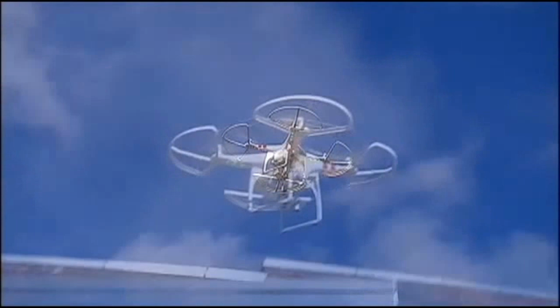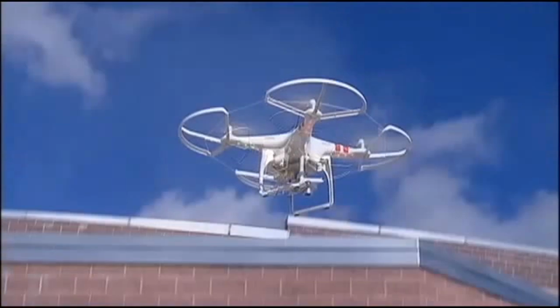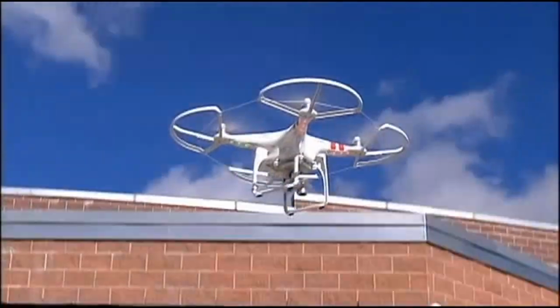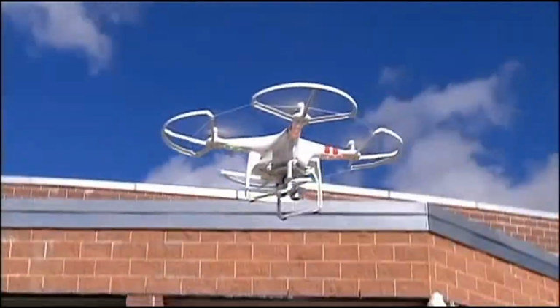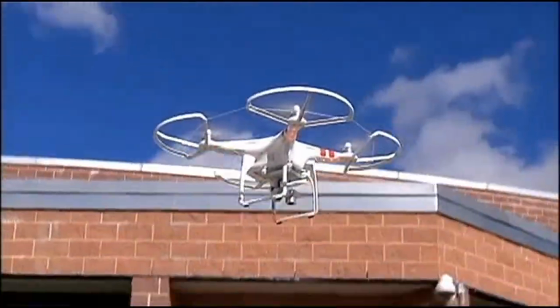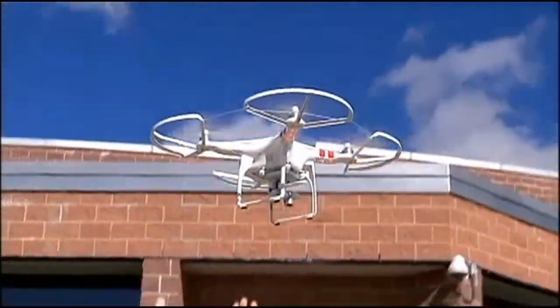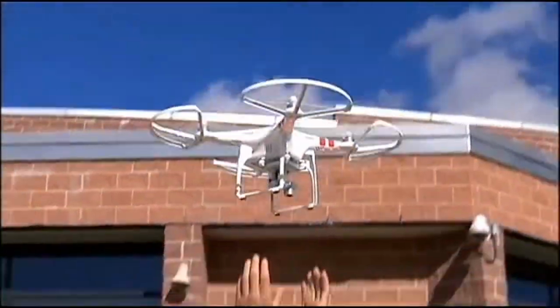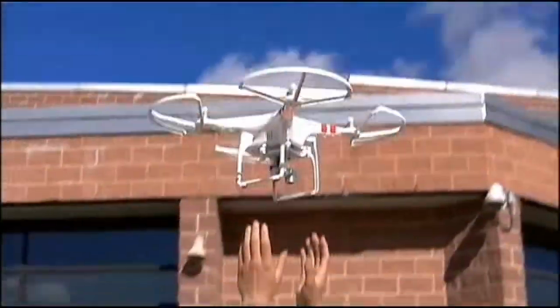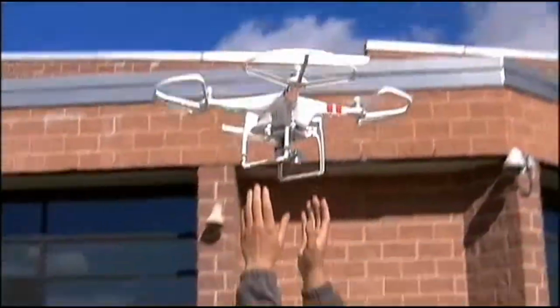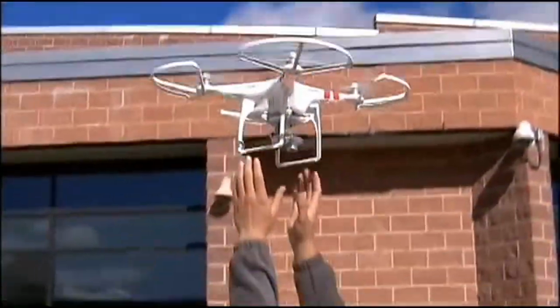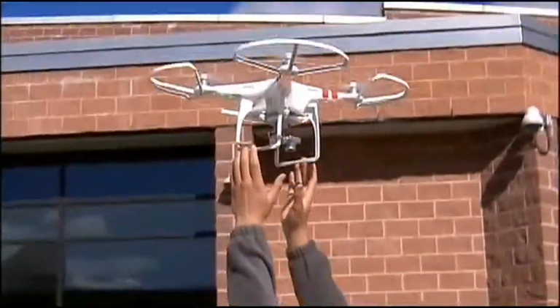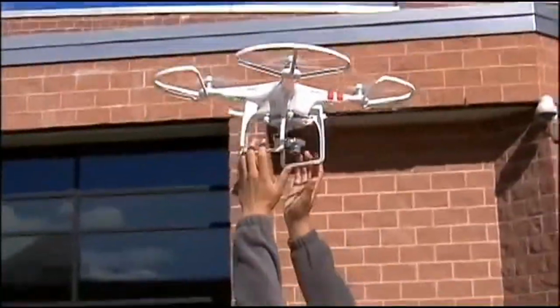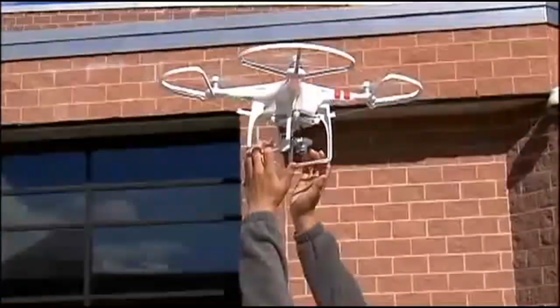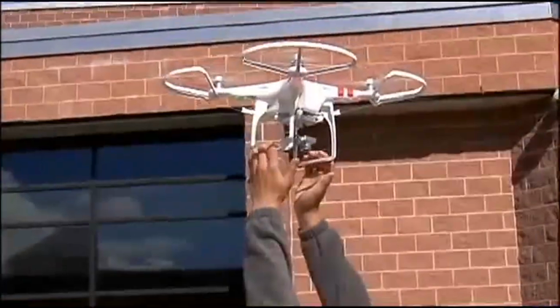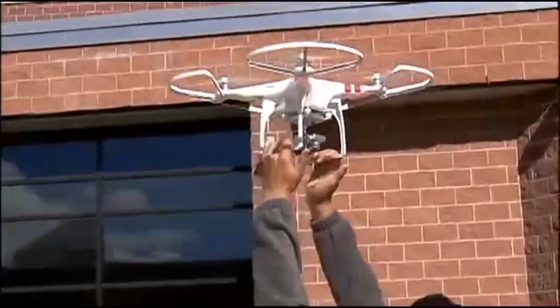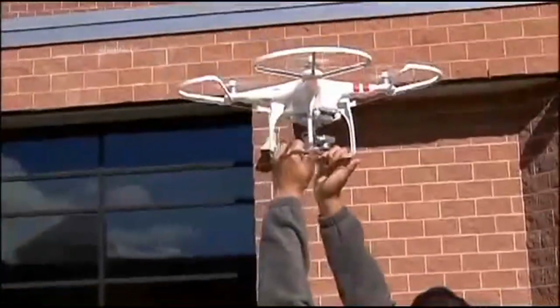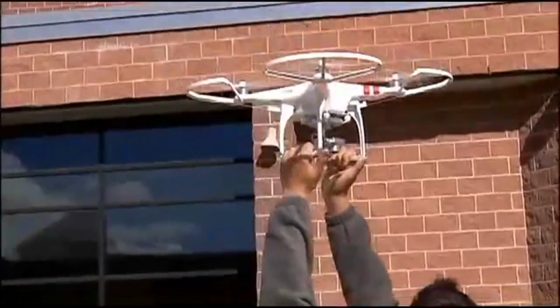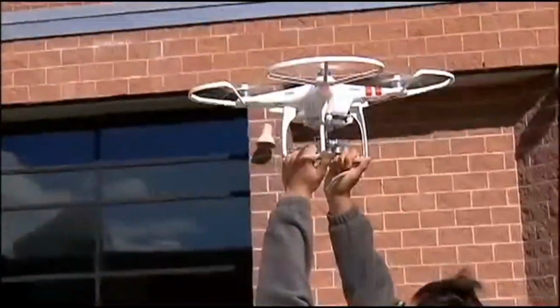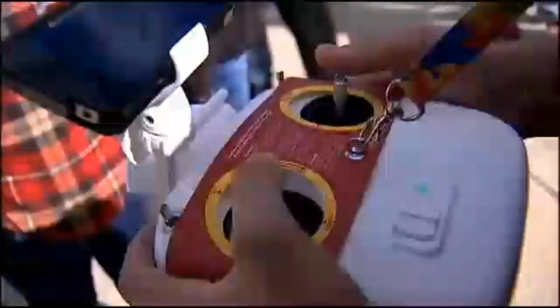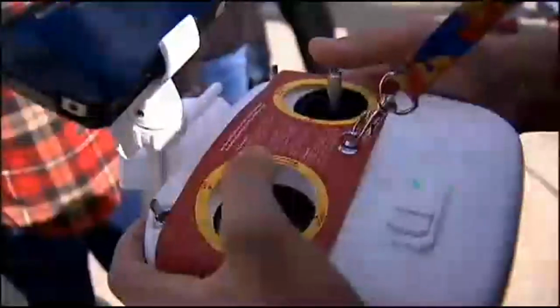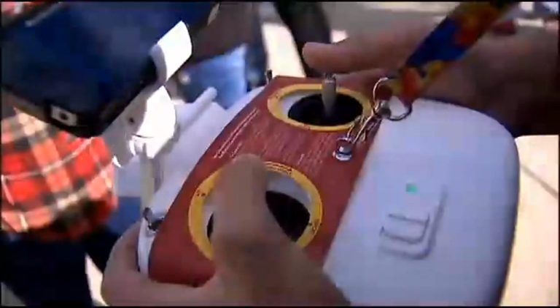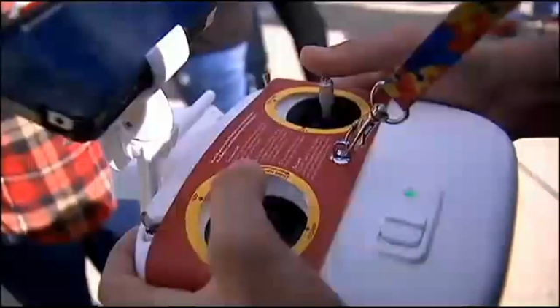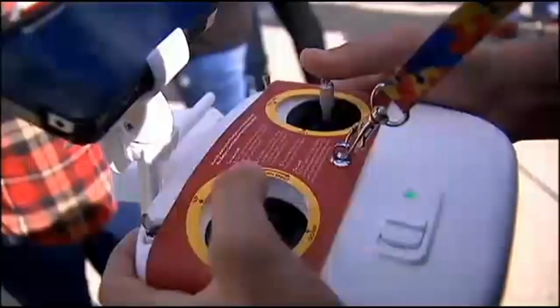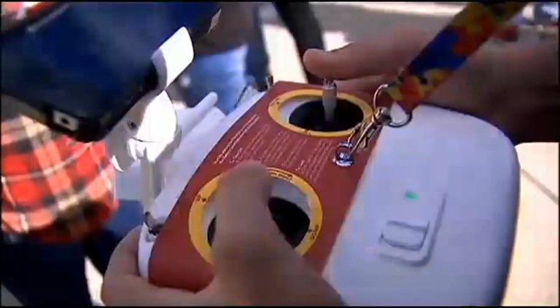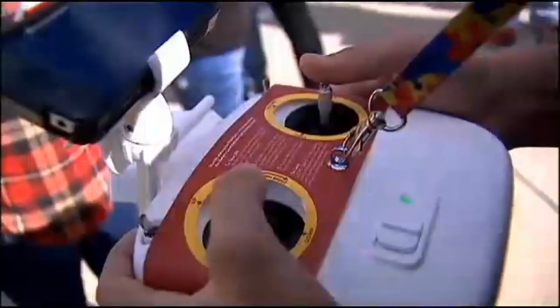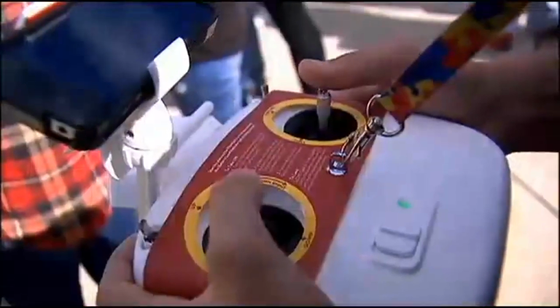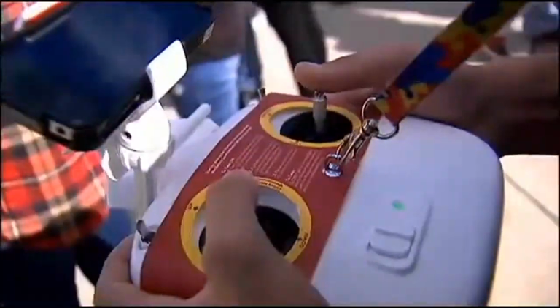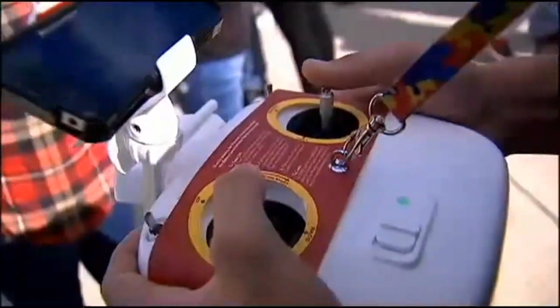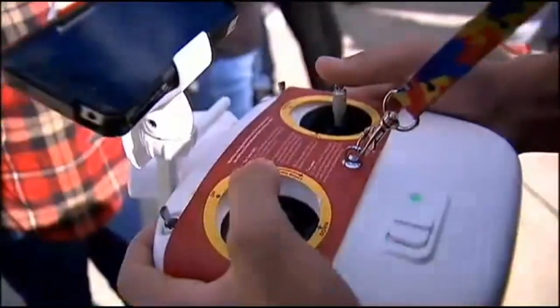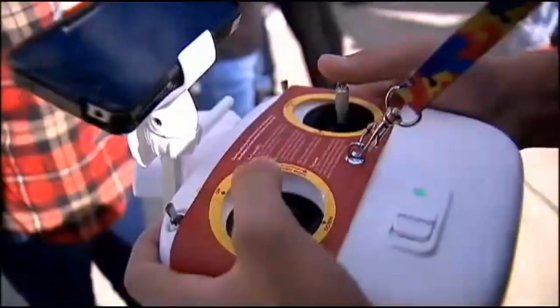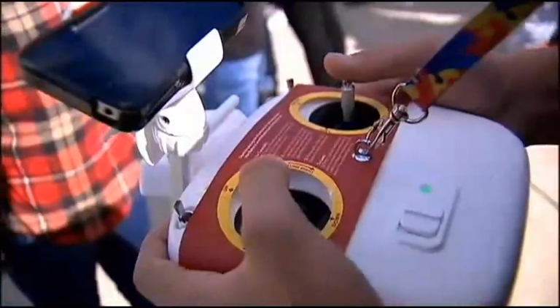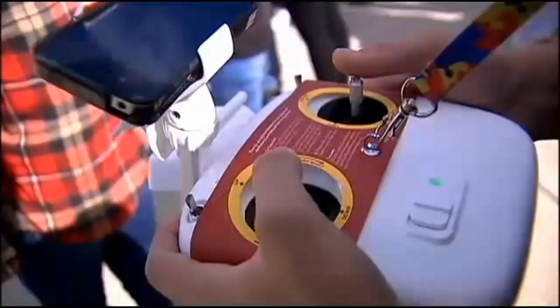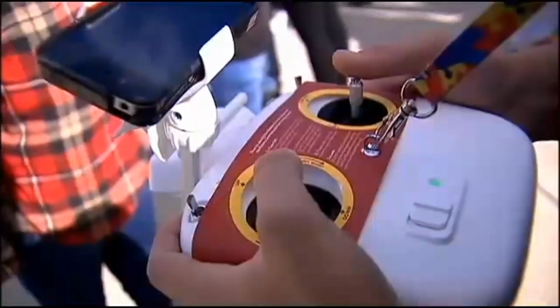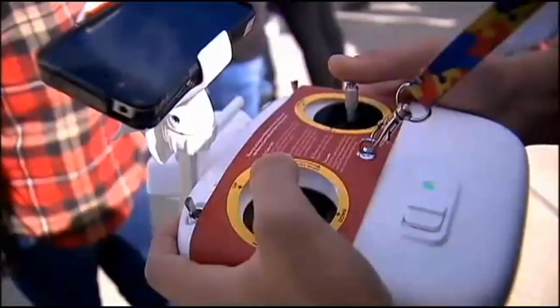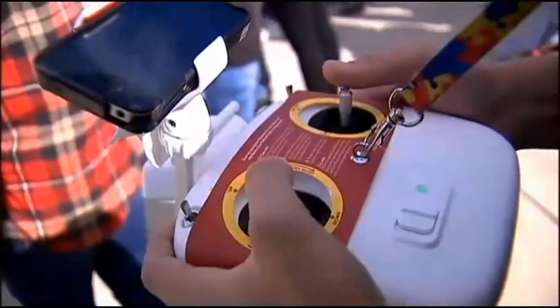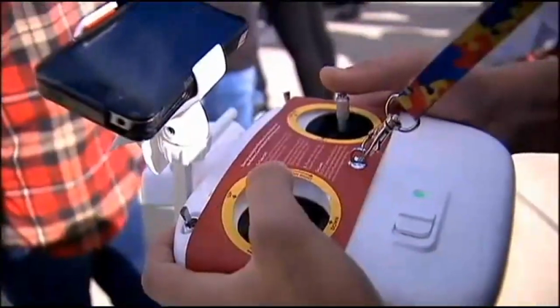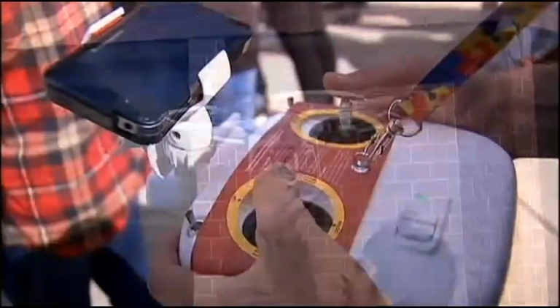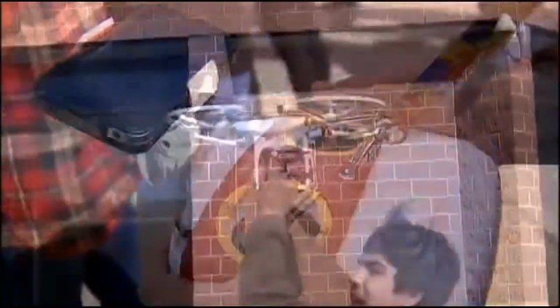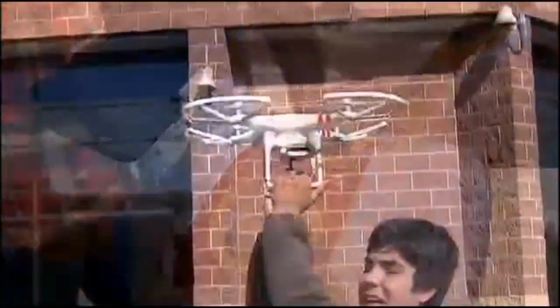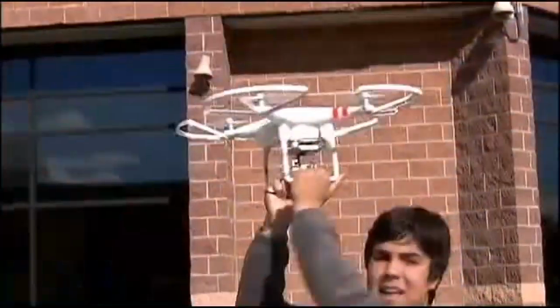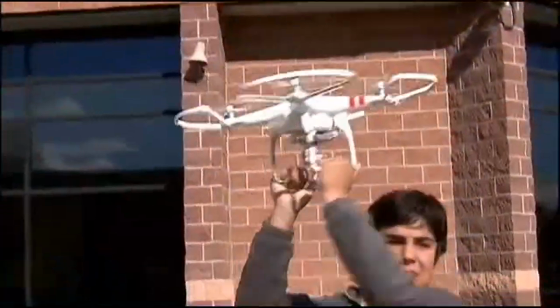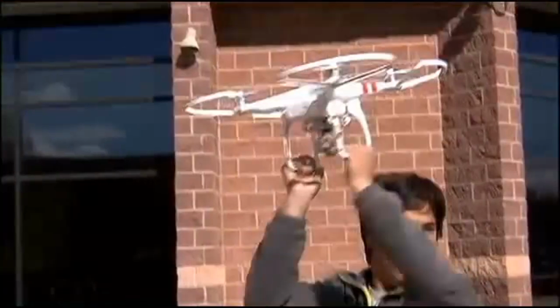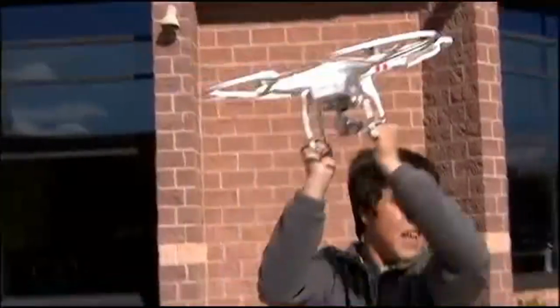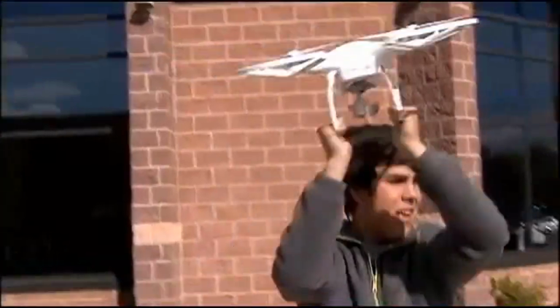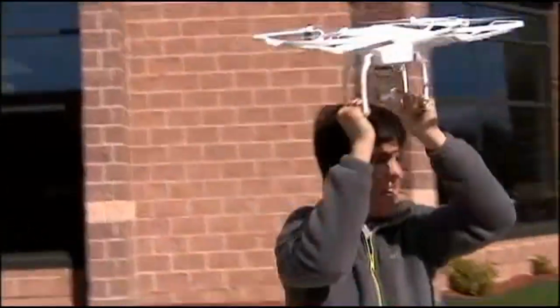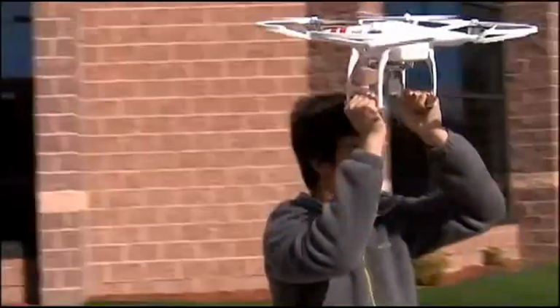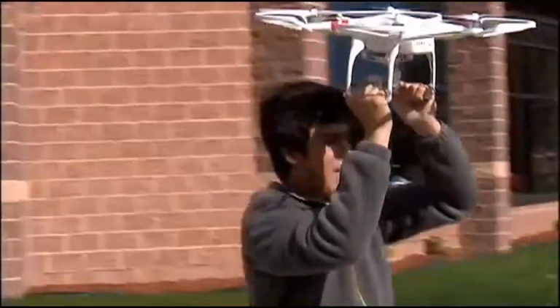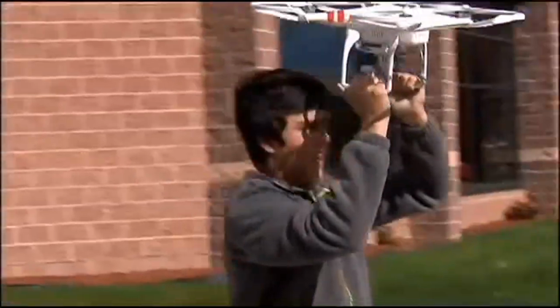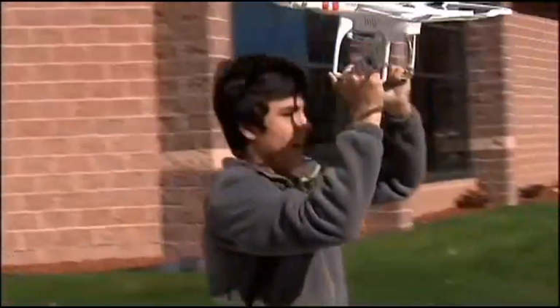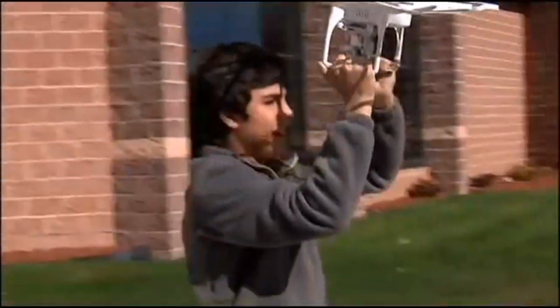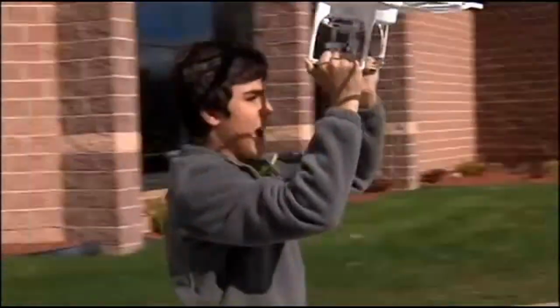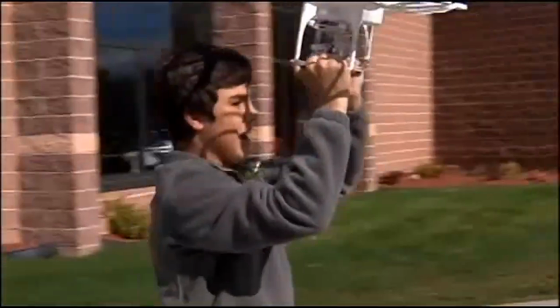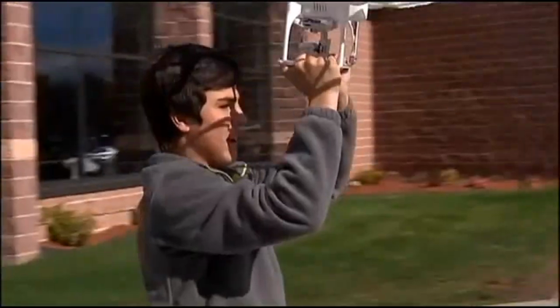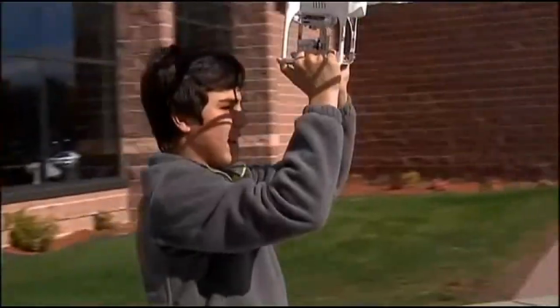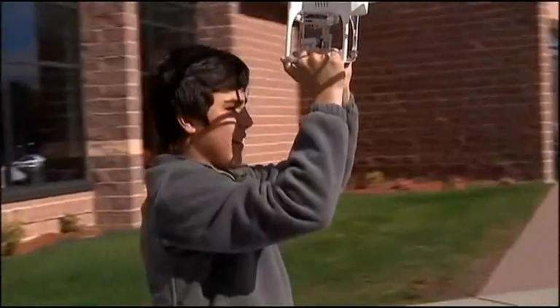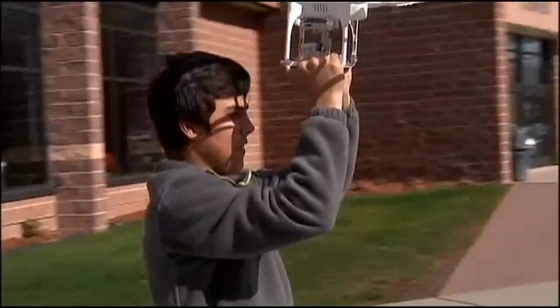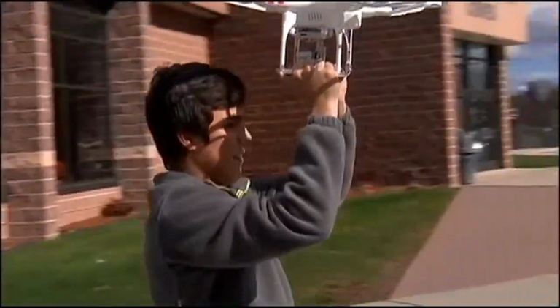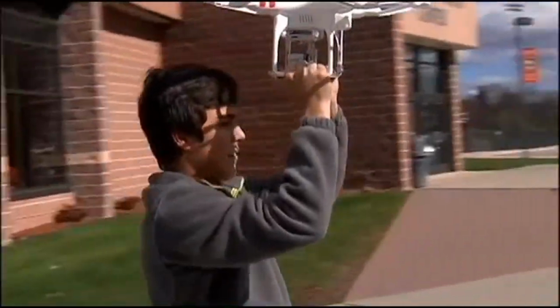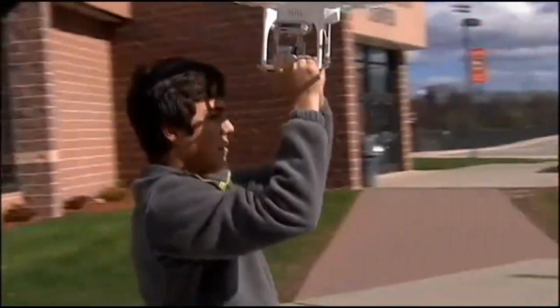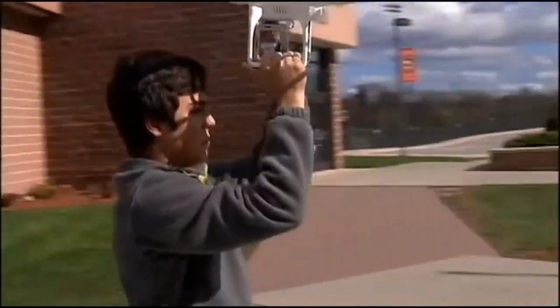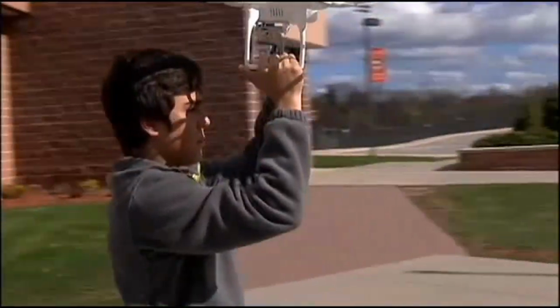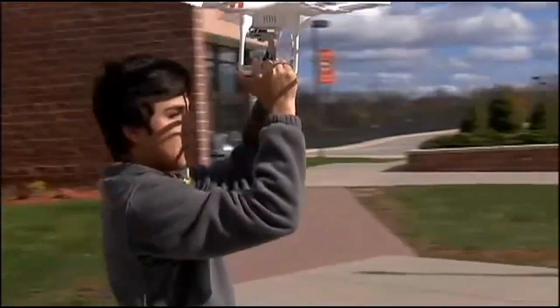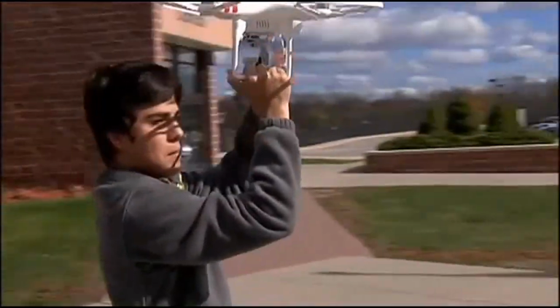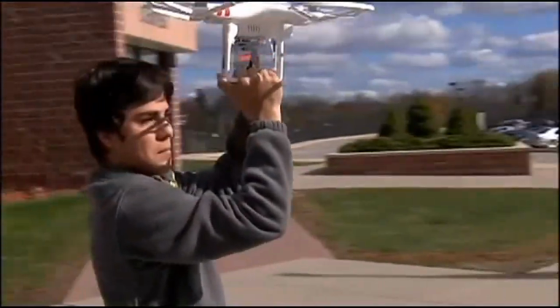Slow, slow, slow. And shut it down. Good landing.